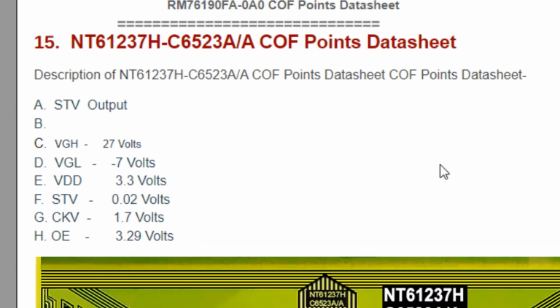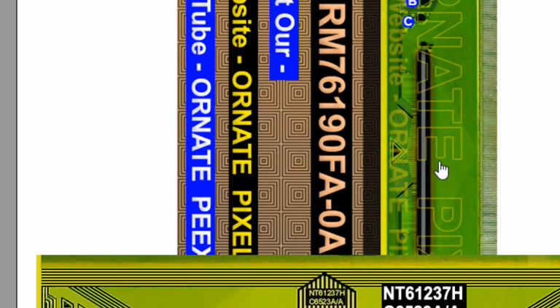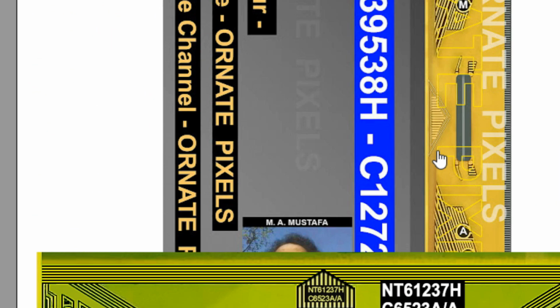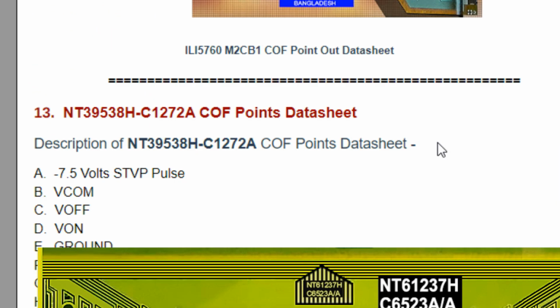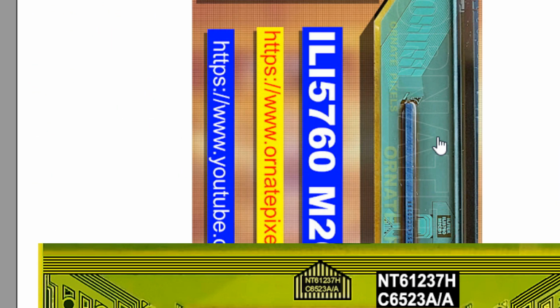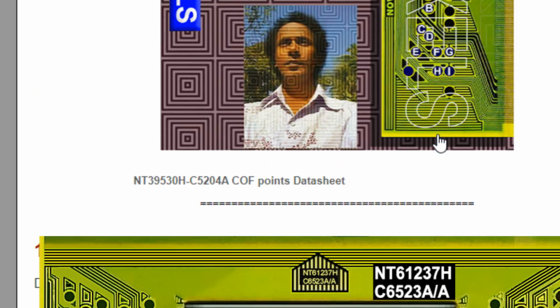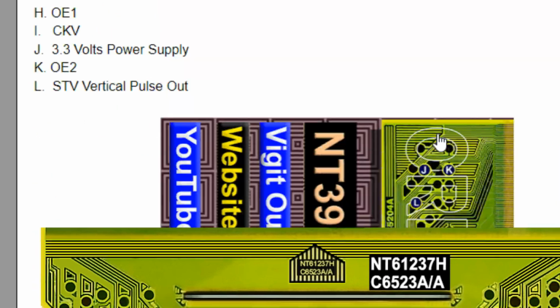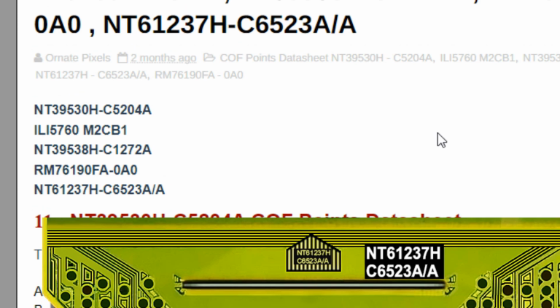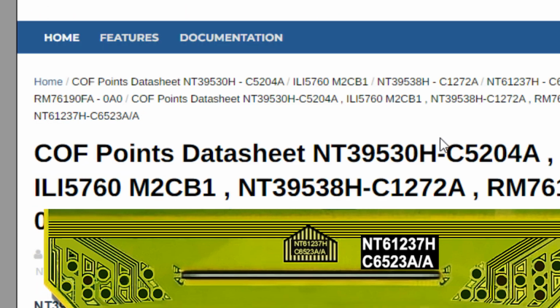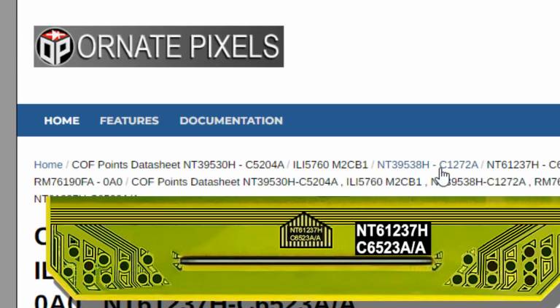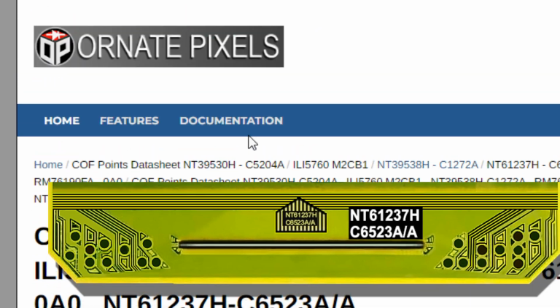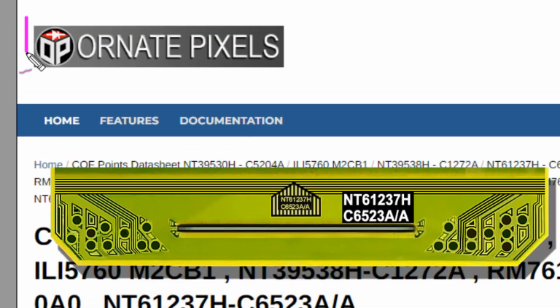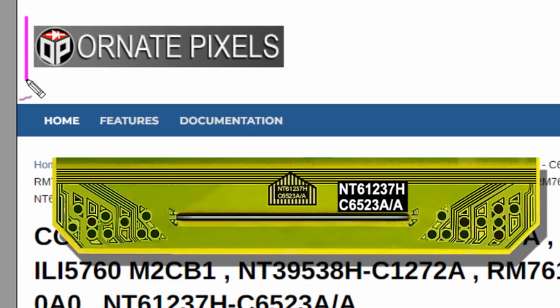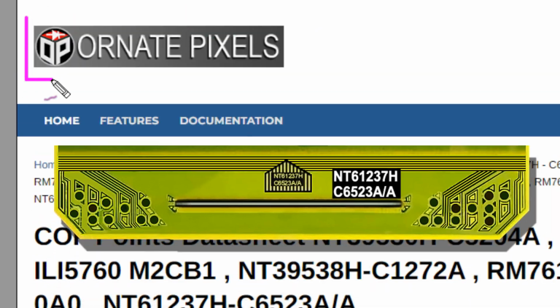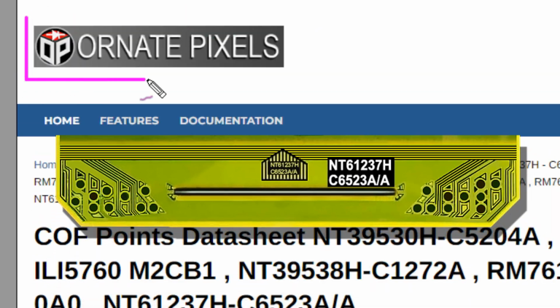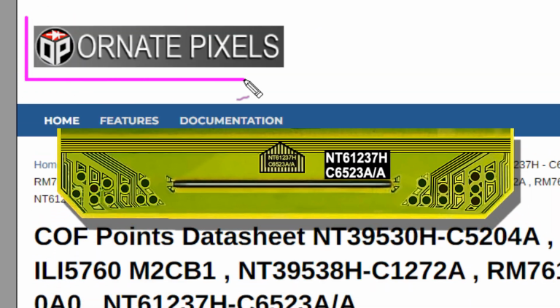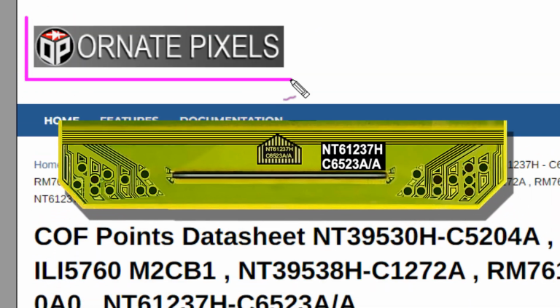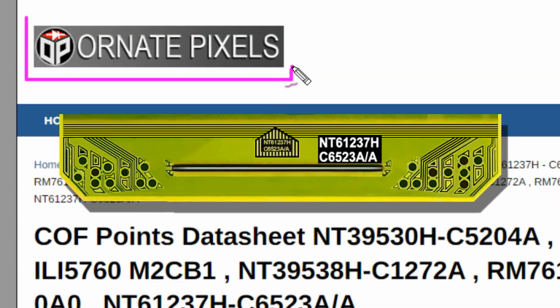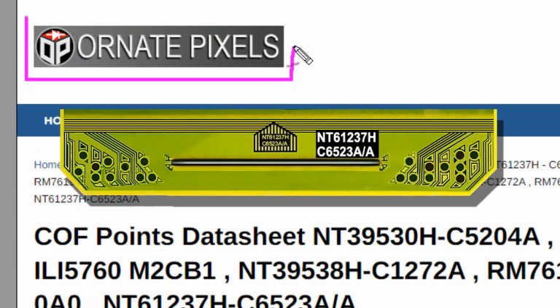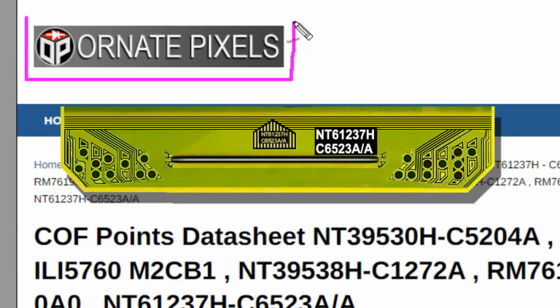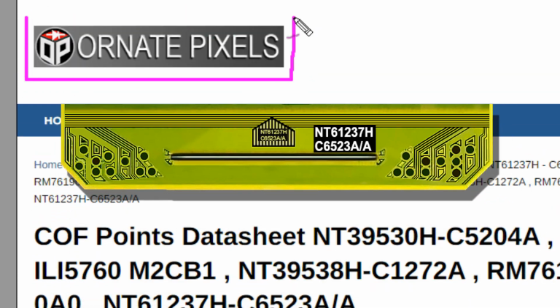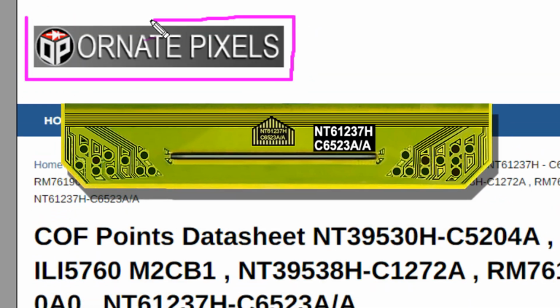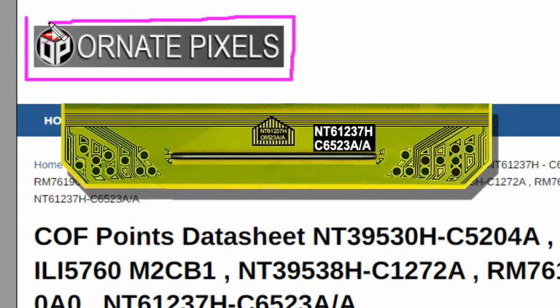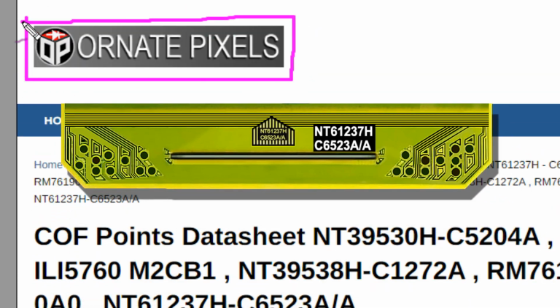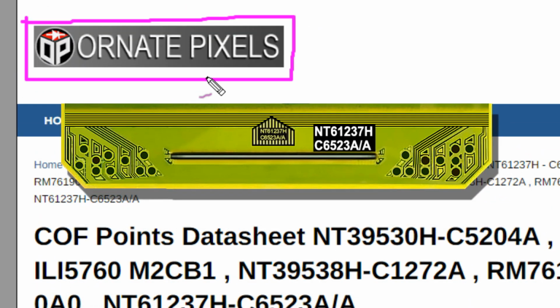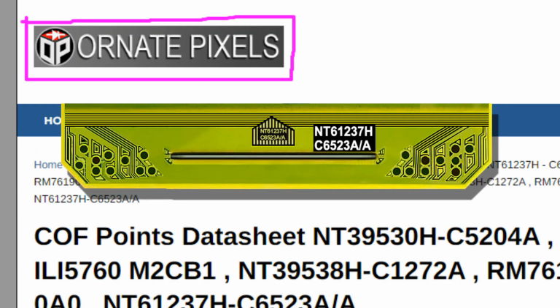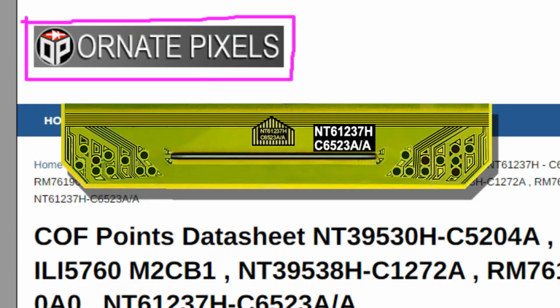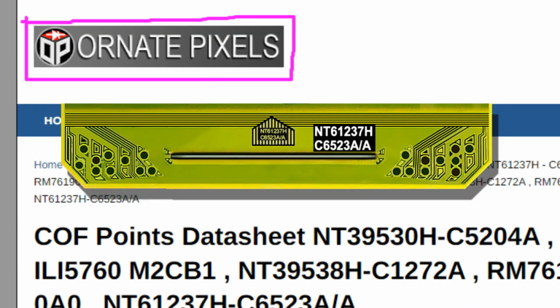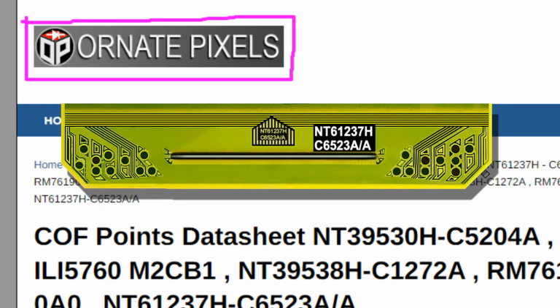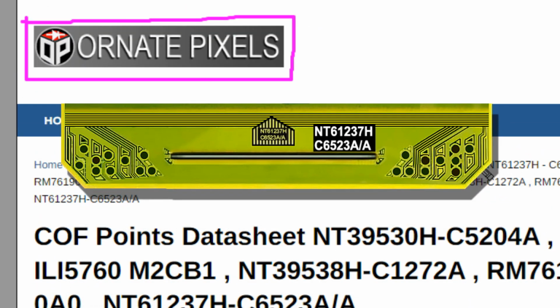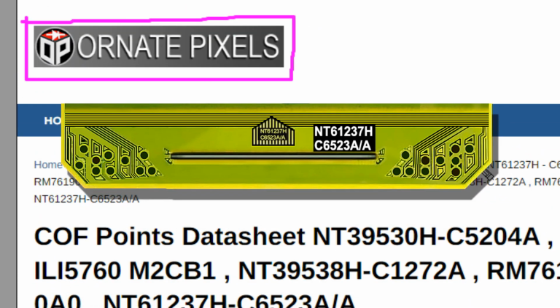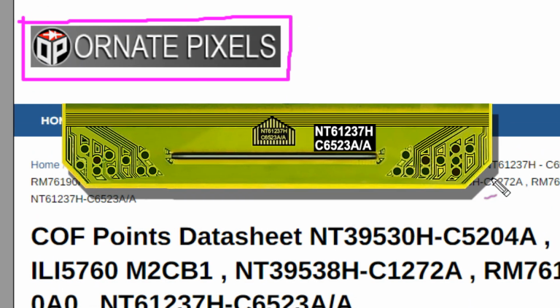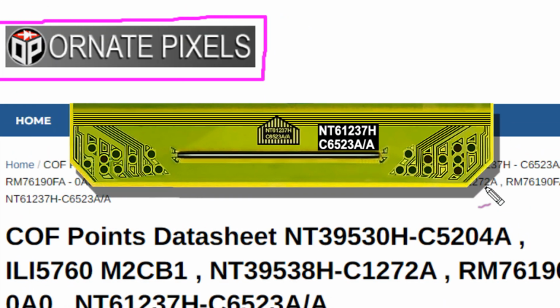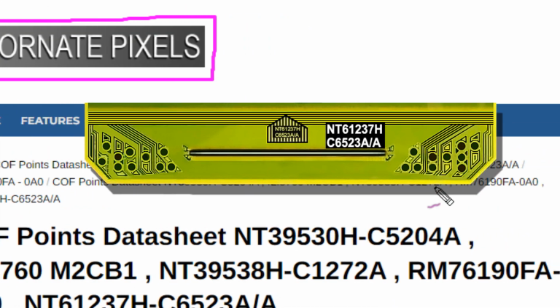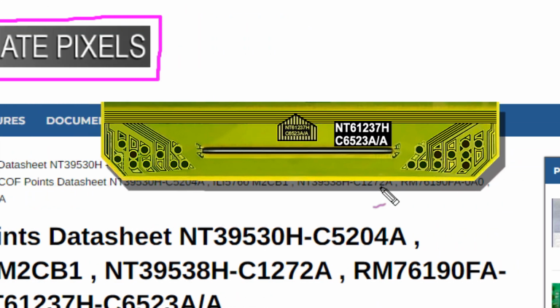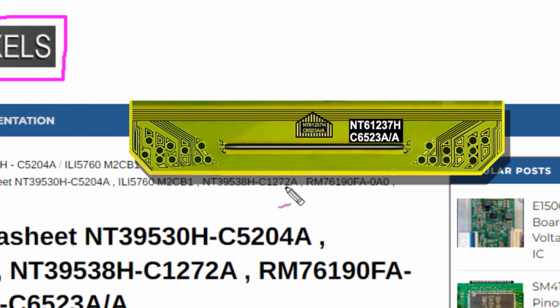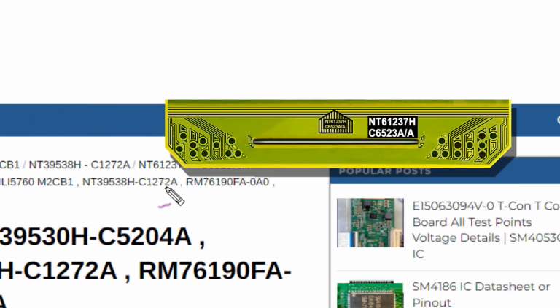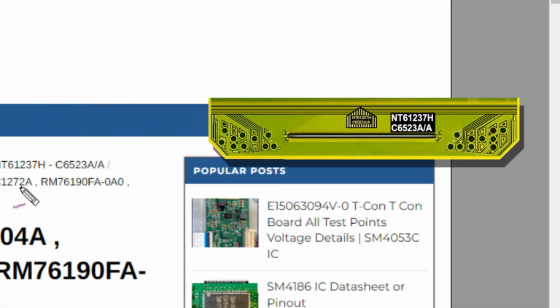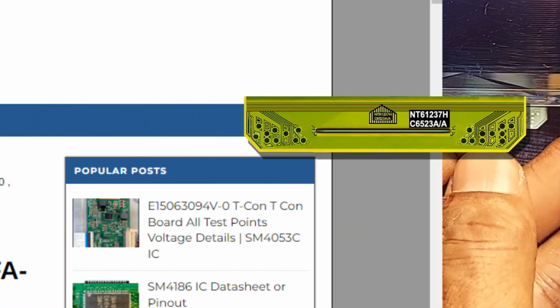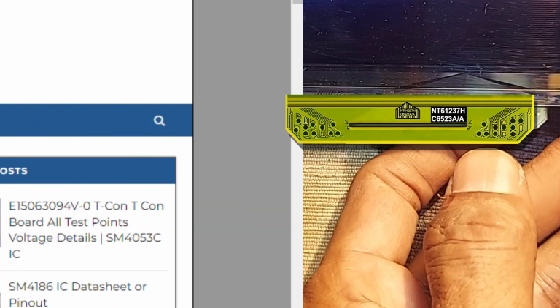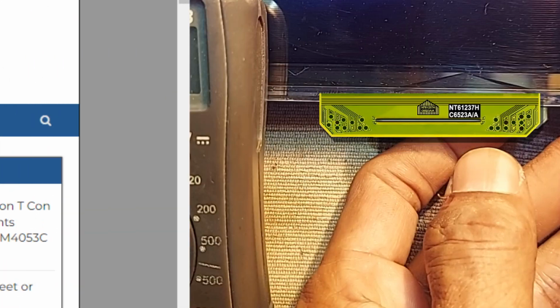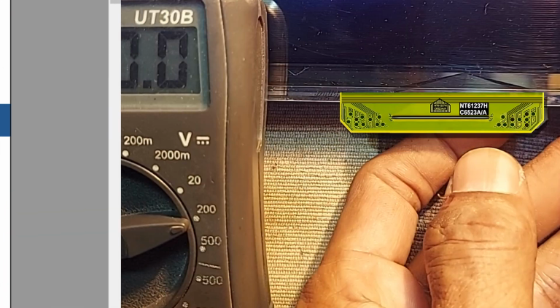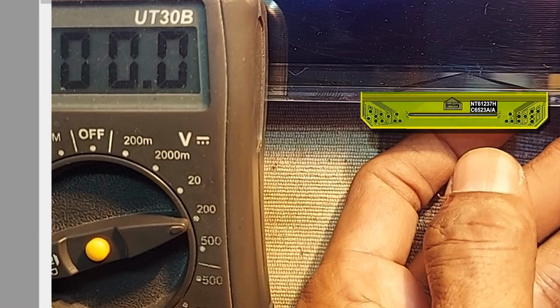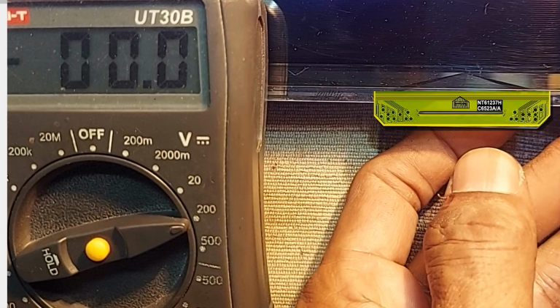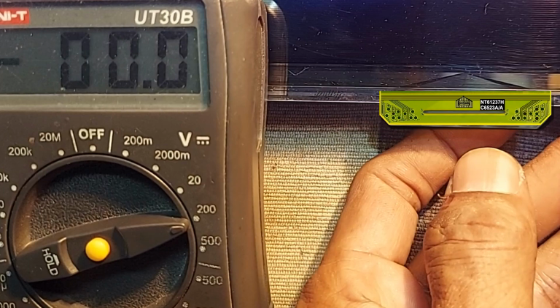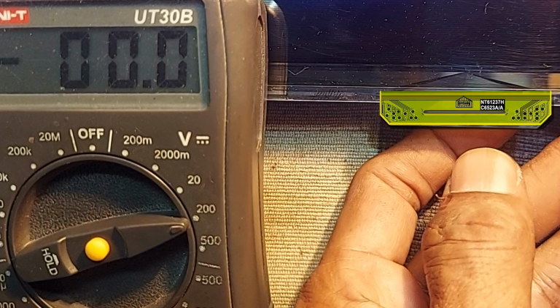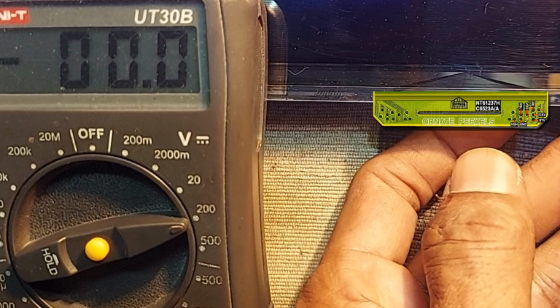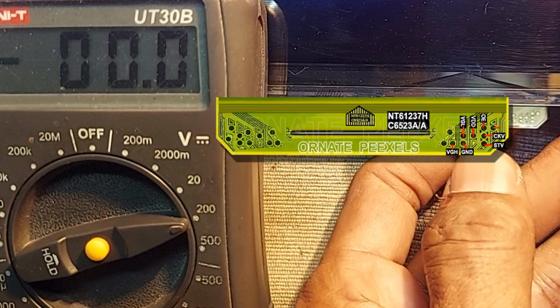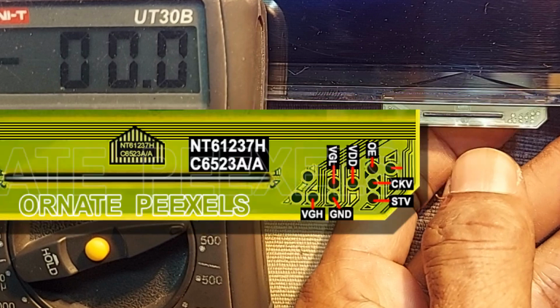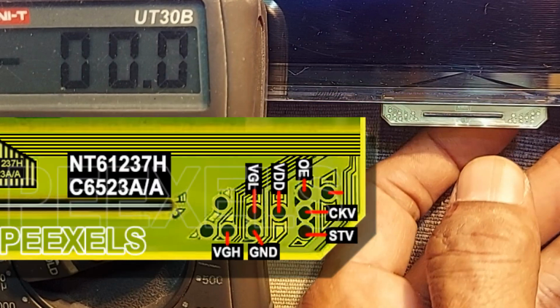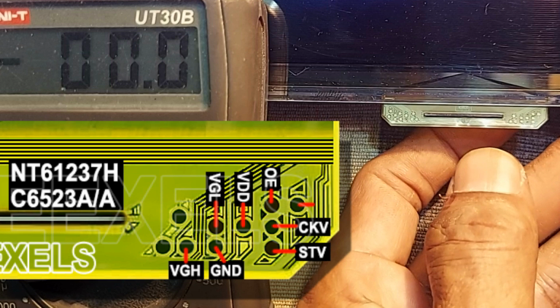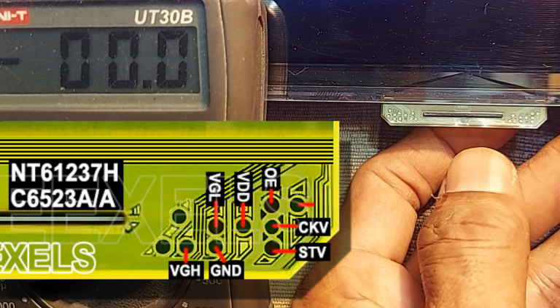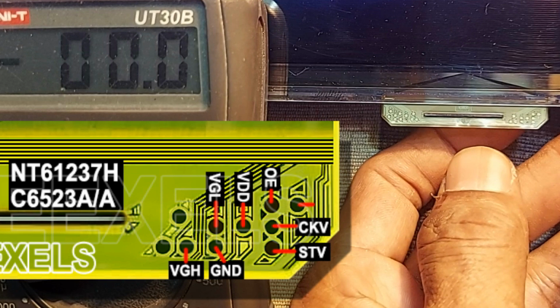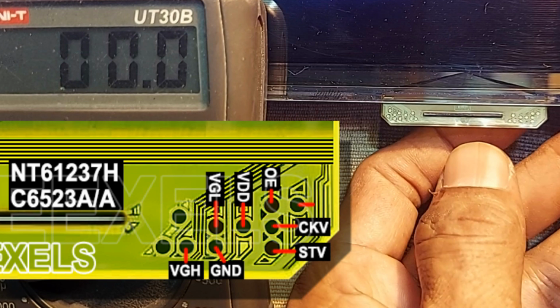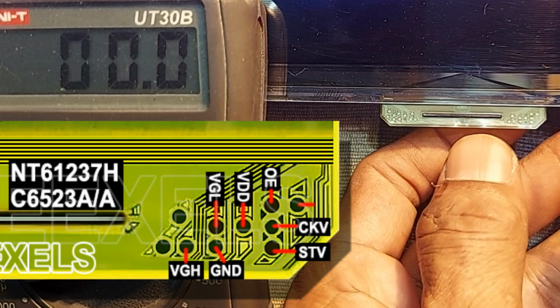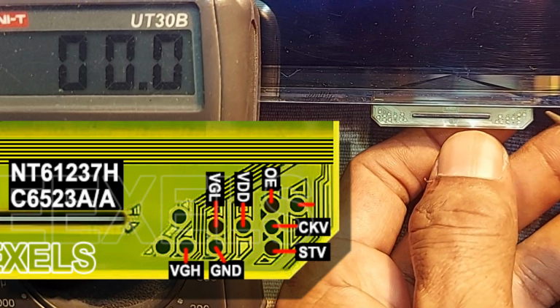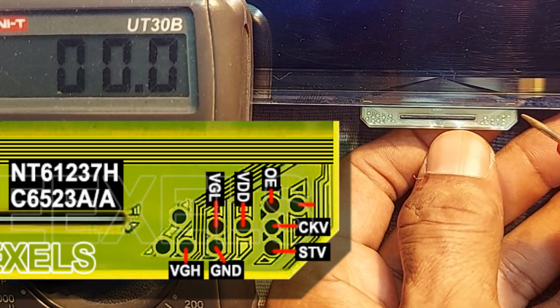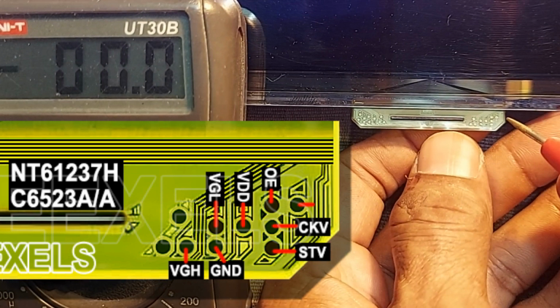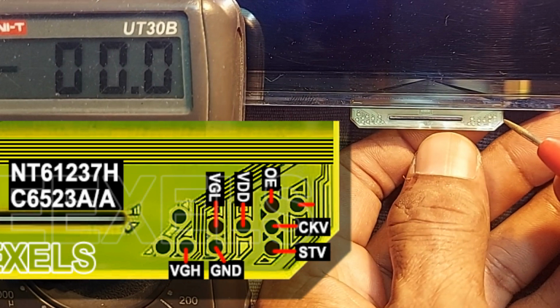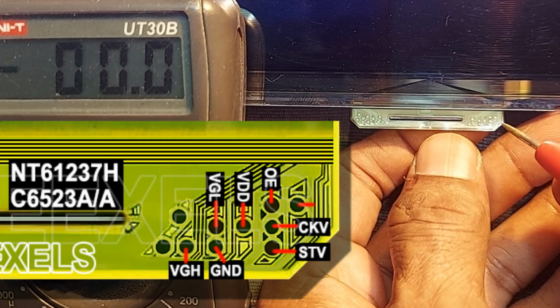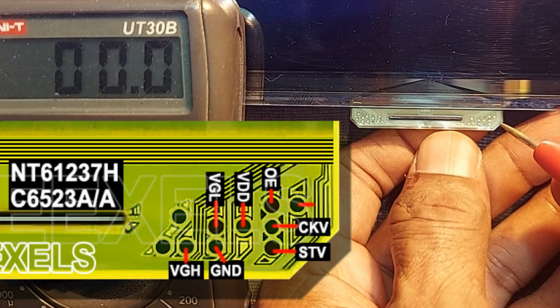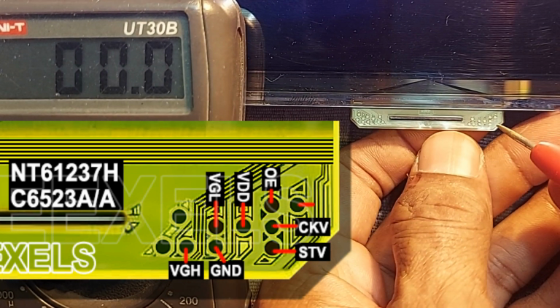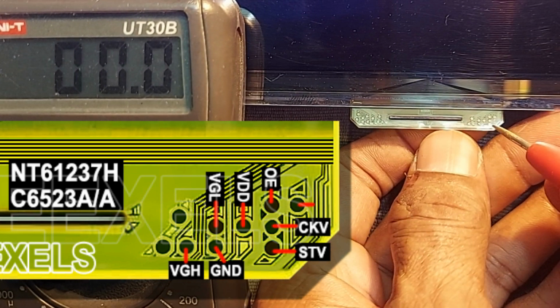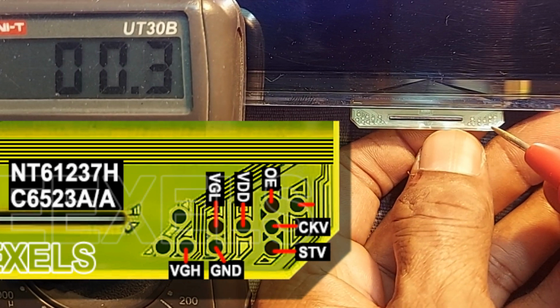If you need, you can visit my website — there is a link in the video description. Now let's measure the voltages.